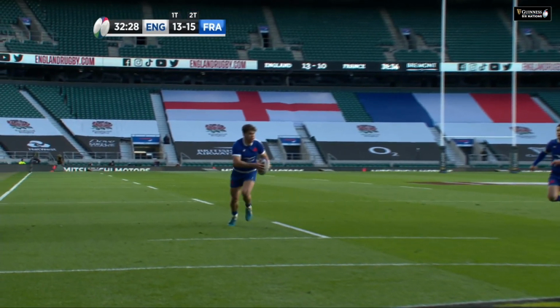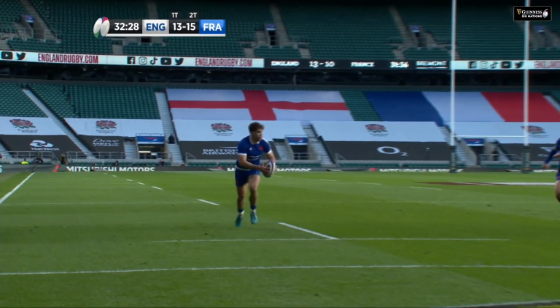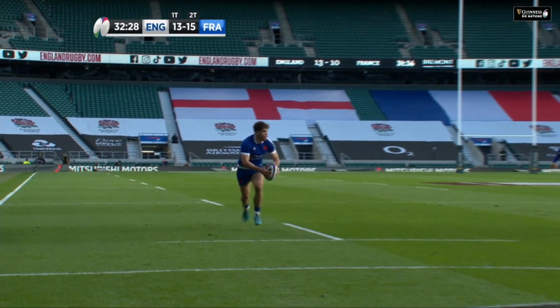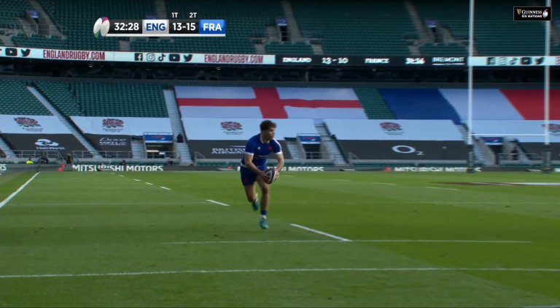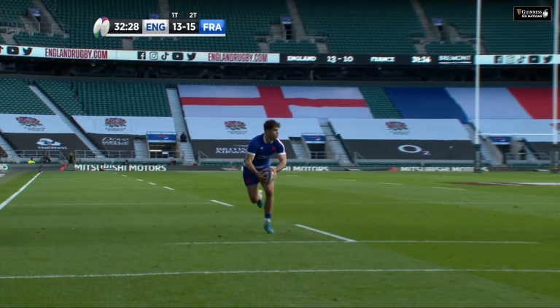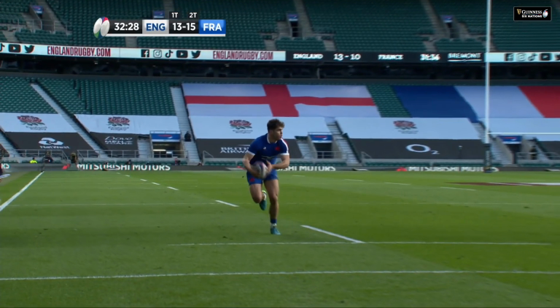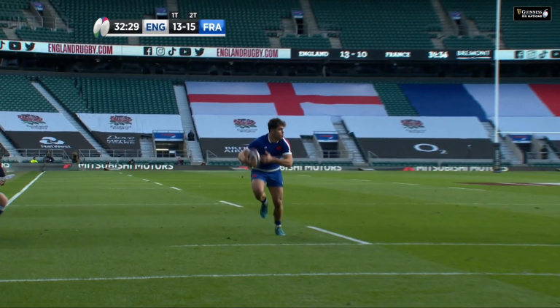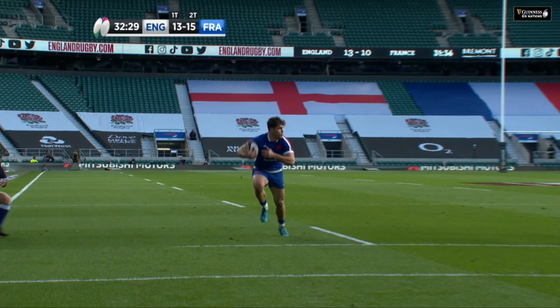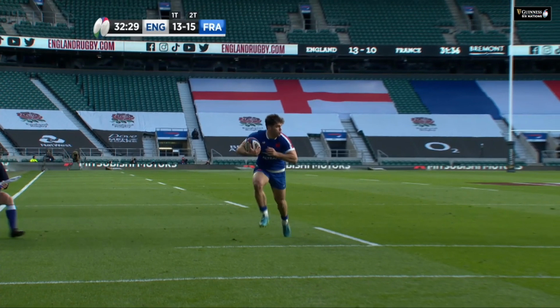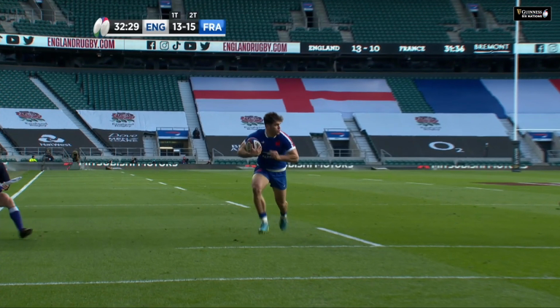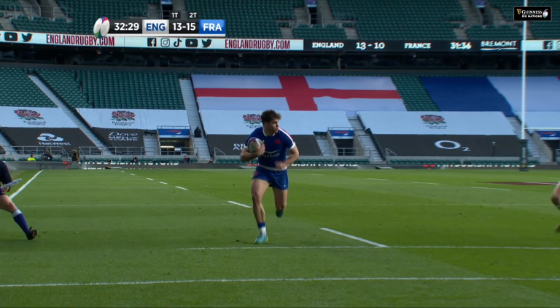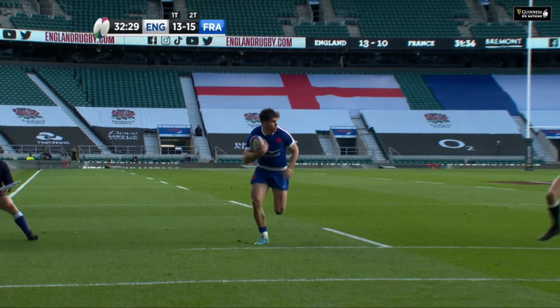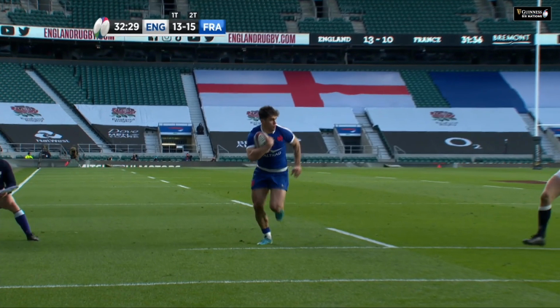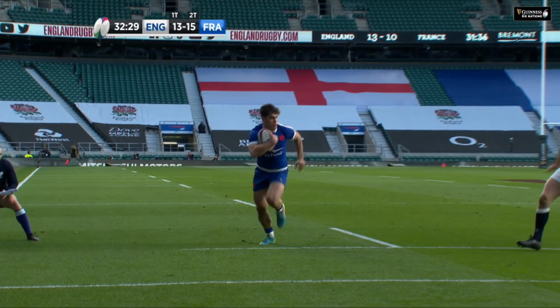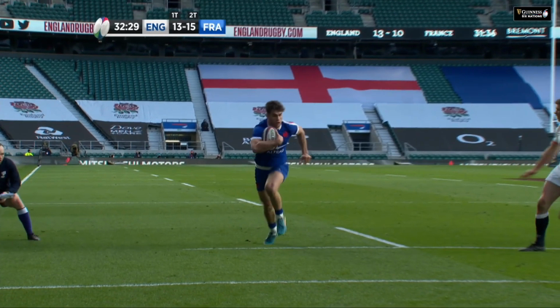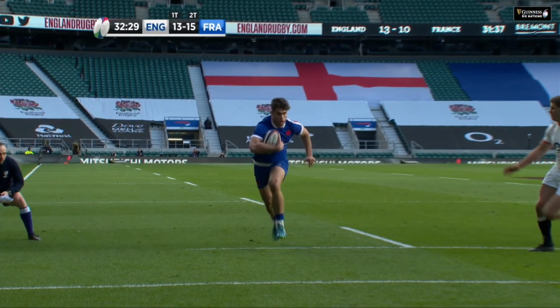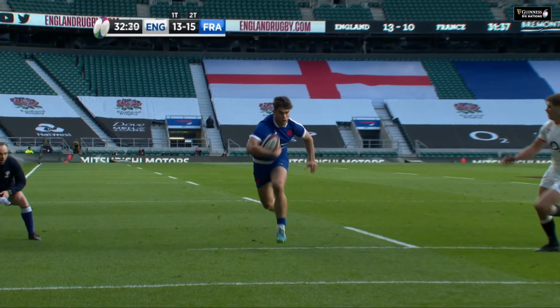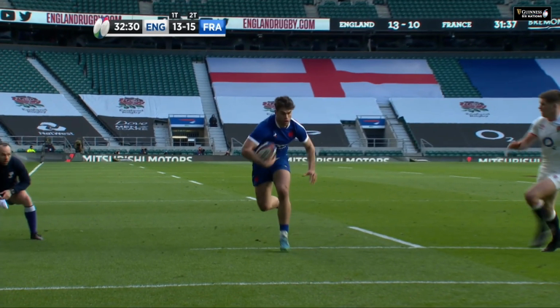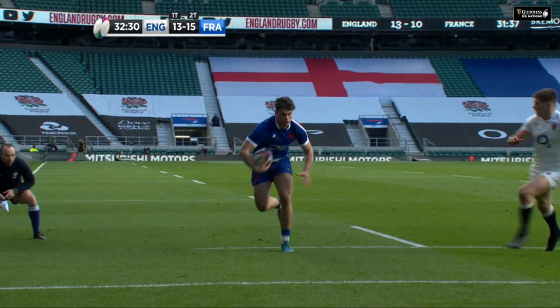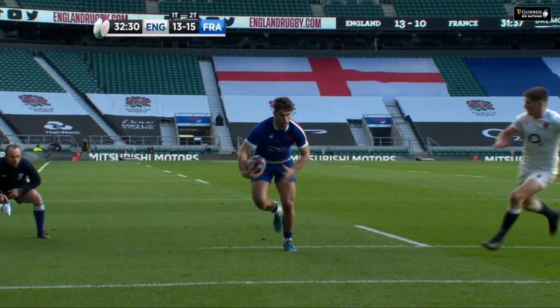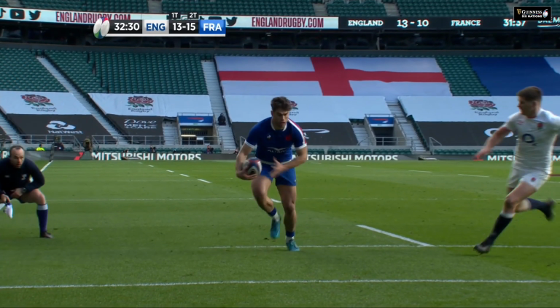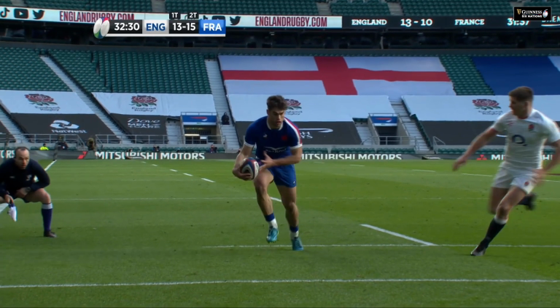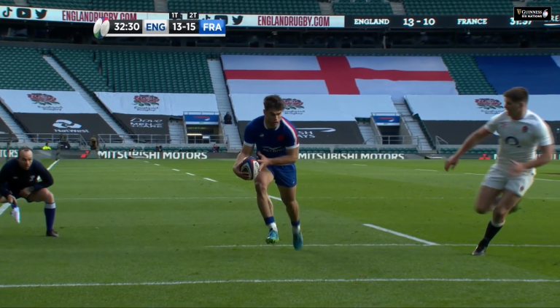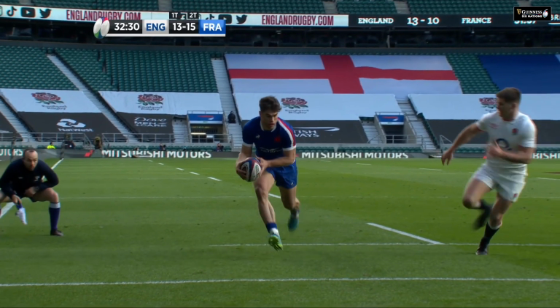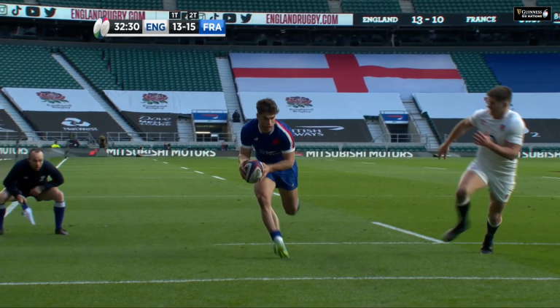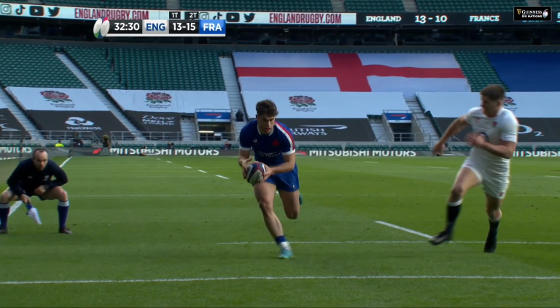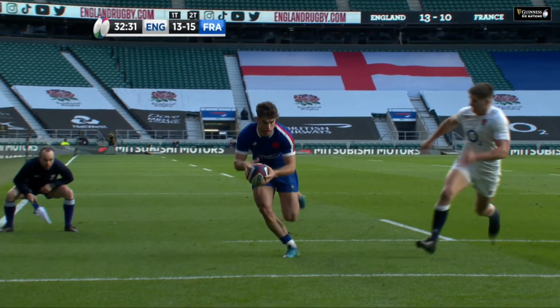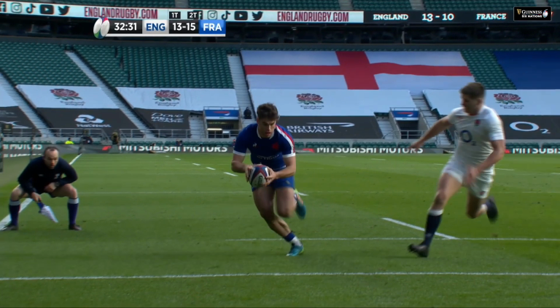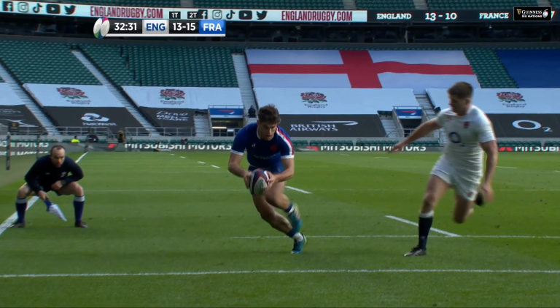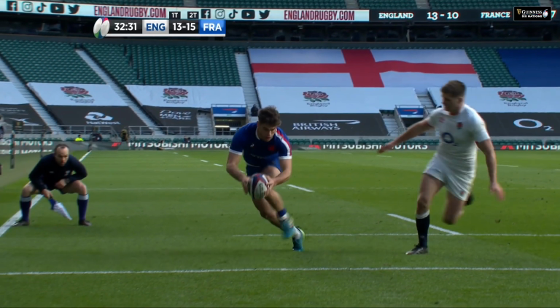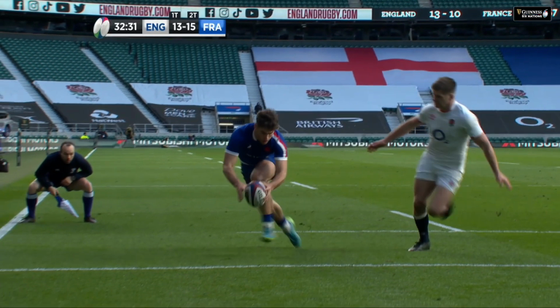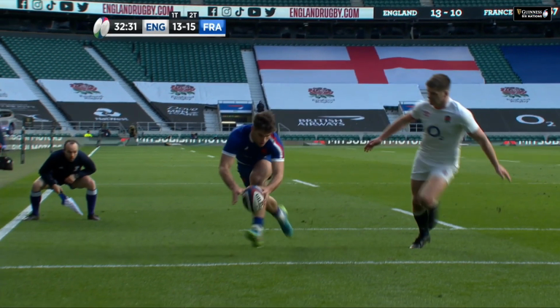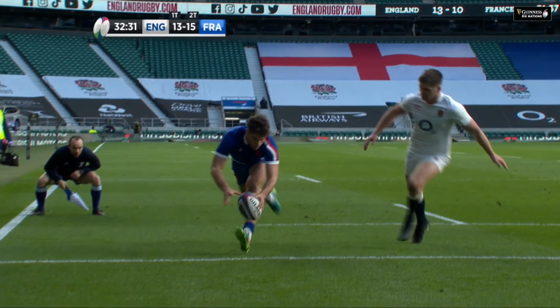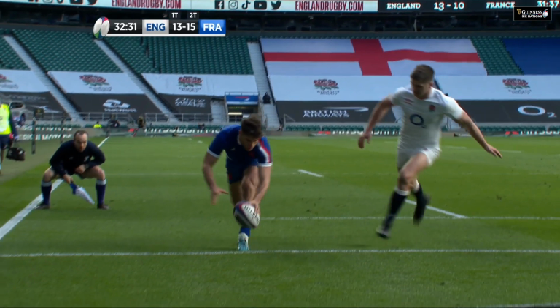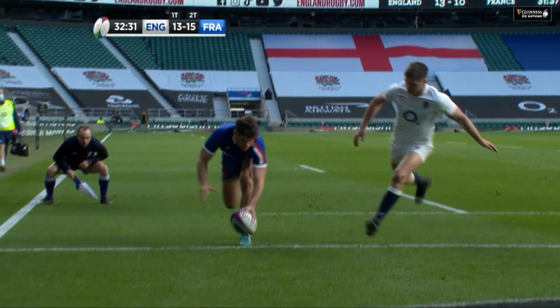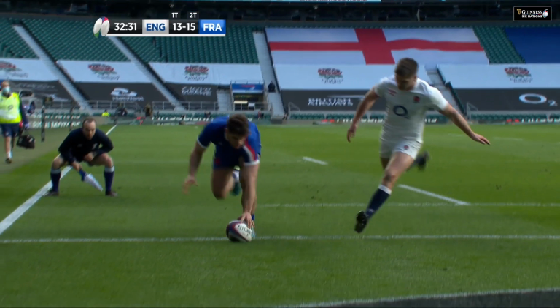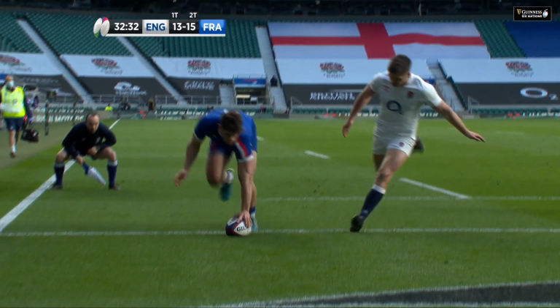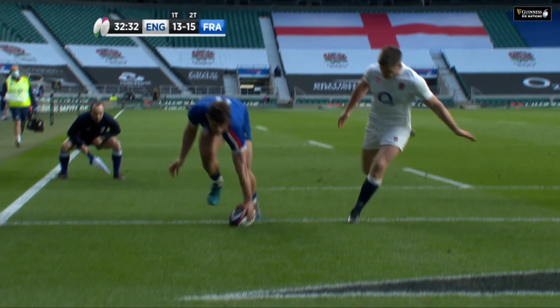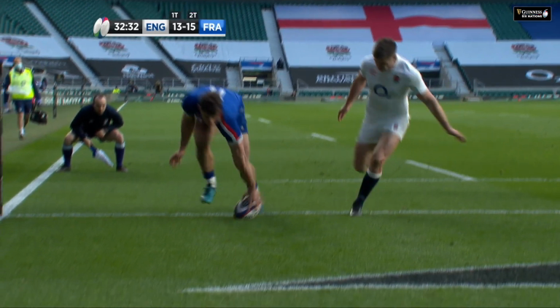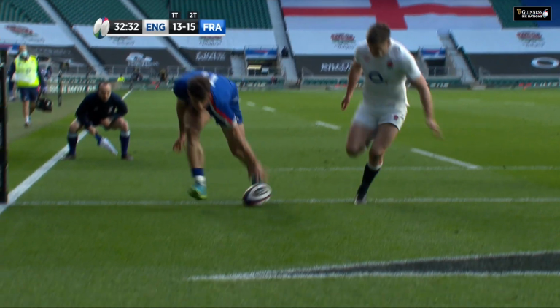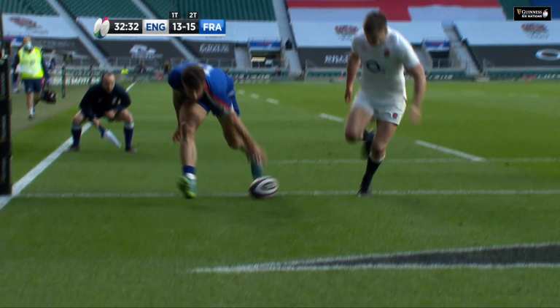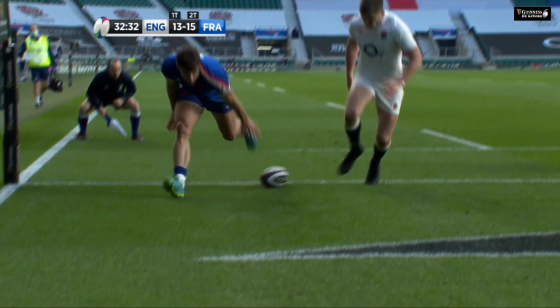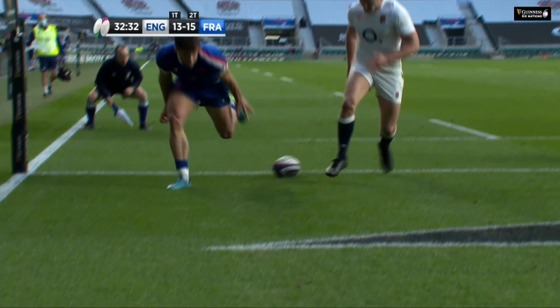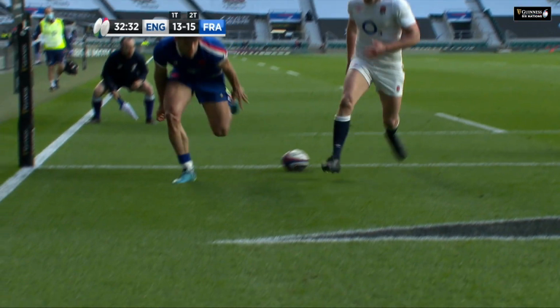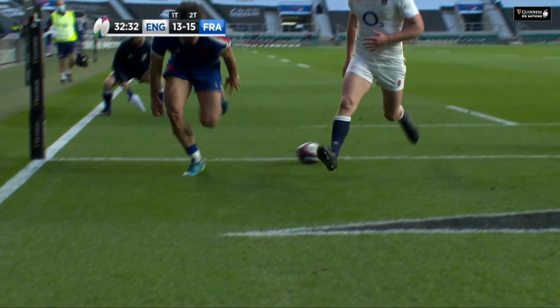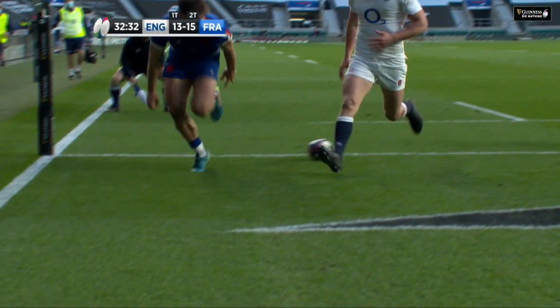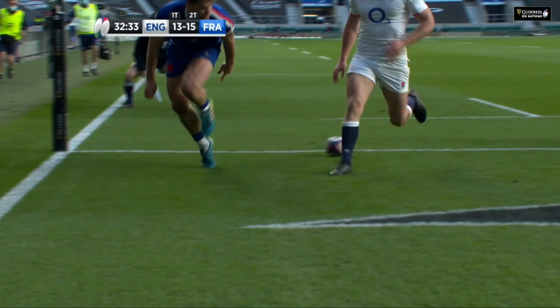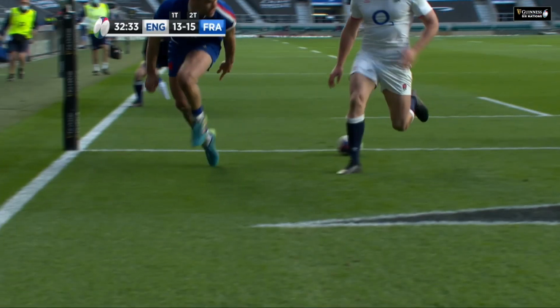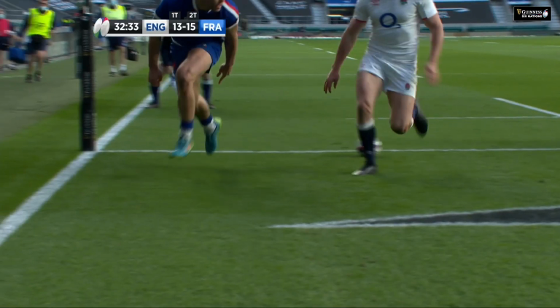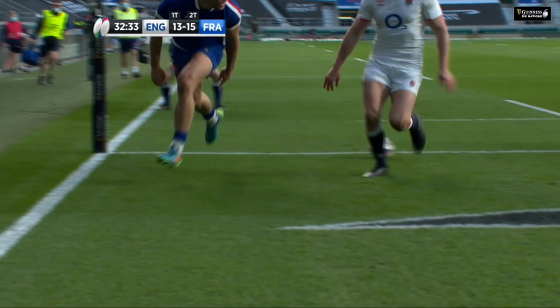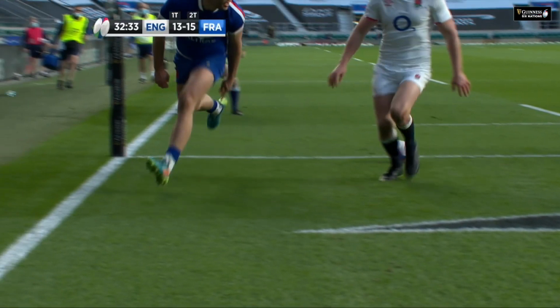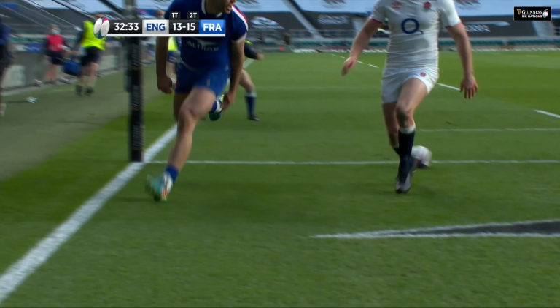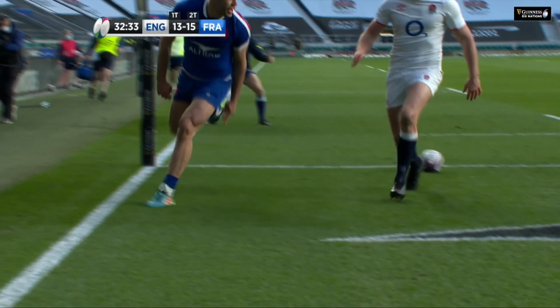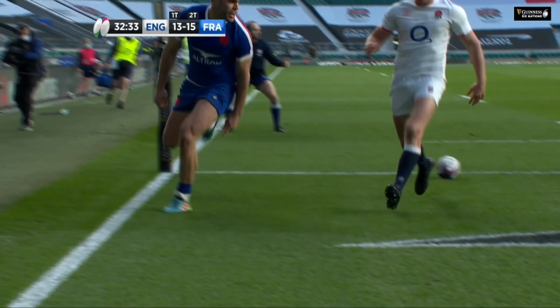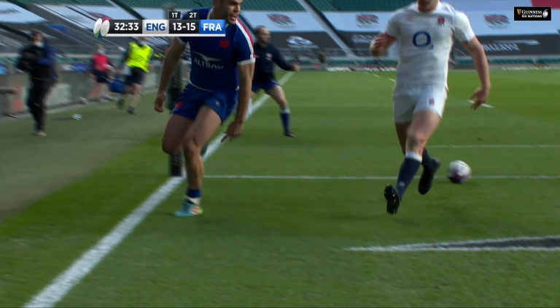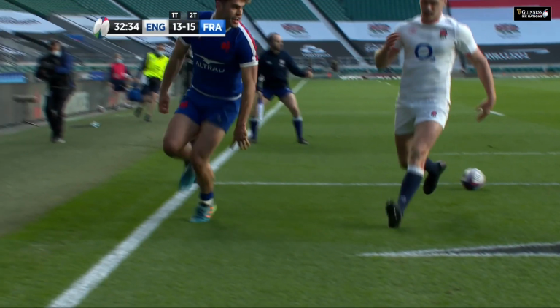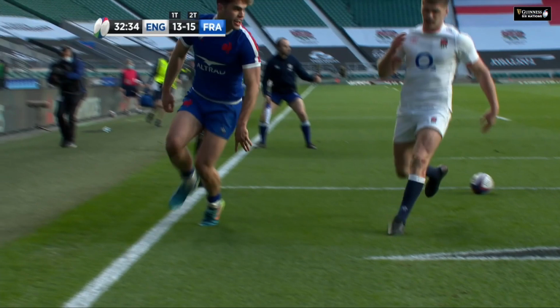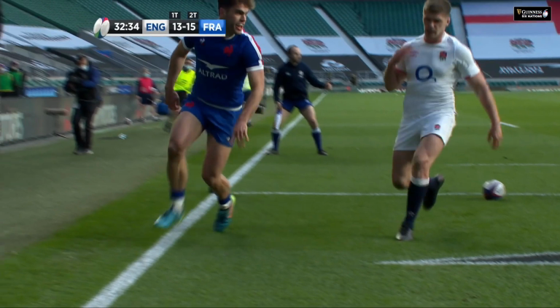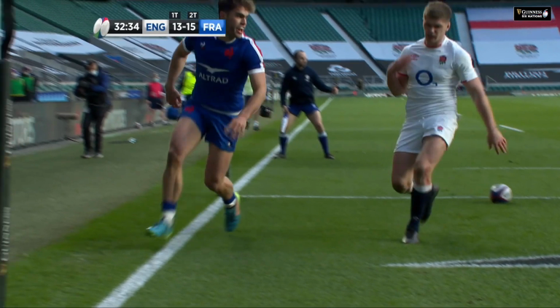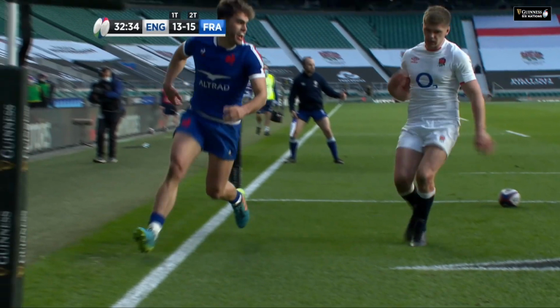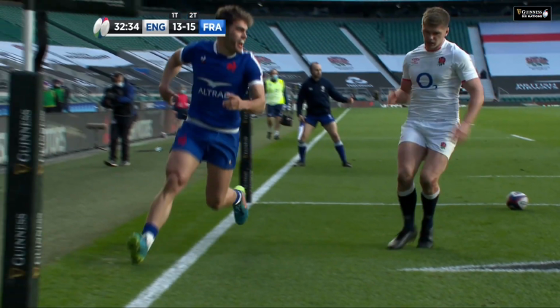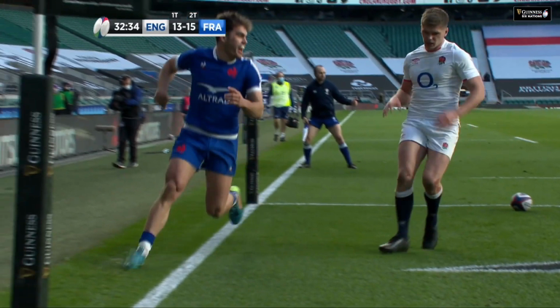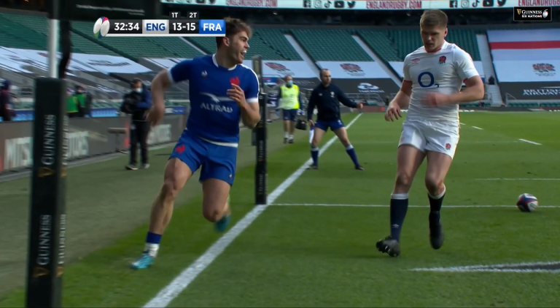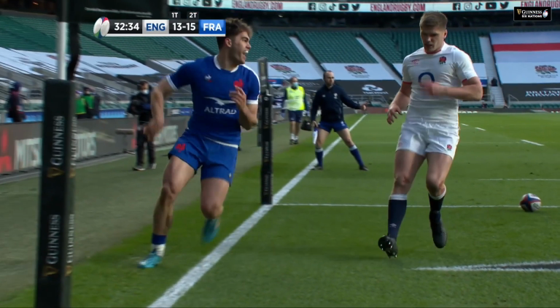Well, the classic move of this new France team from the first phase is that long throw straight over the top.